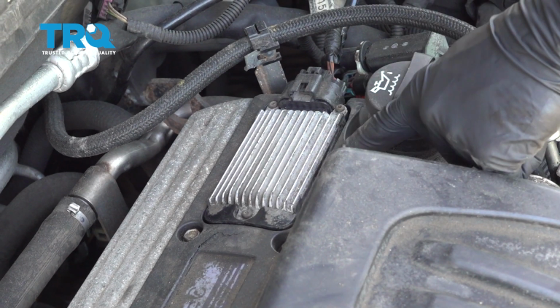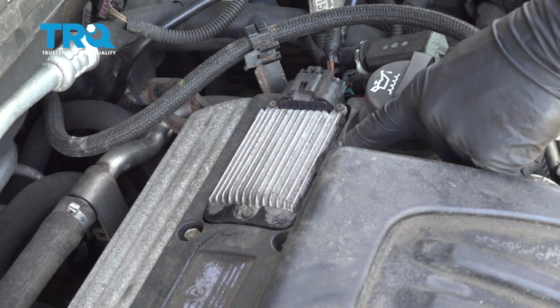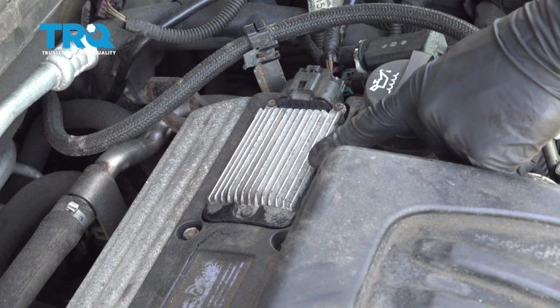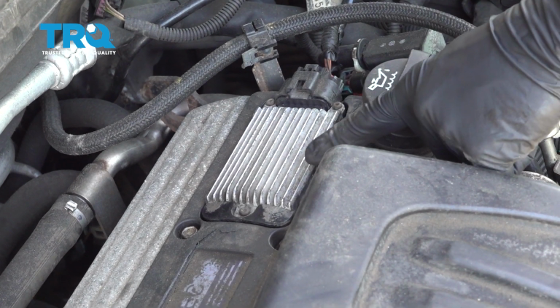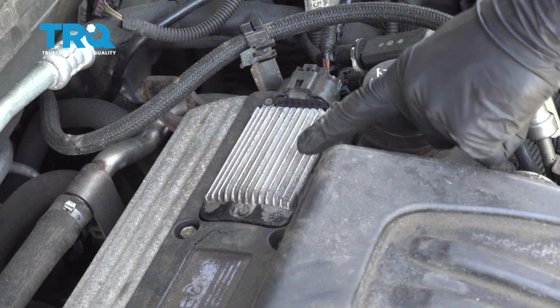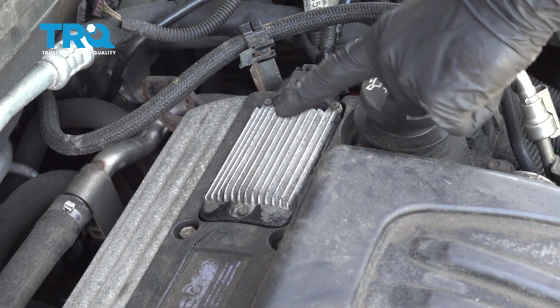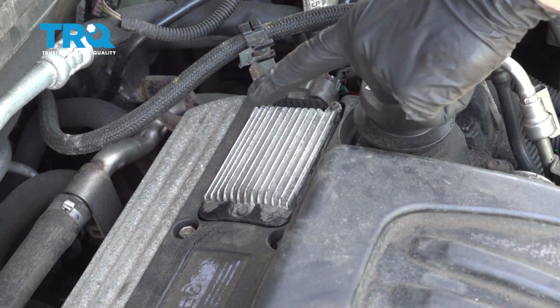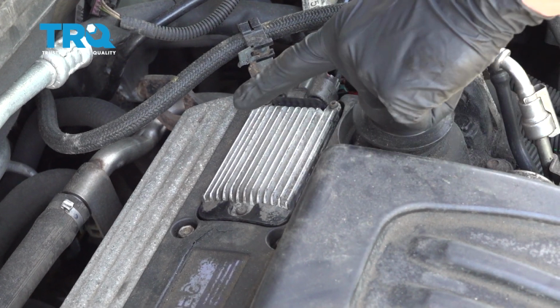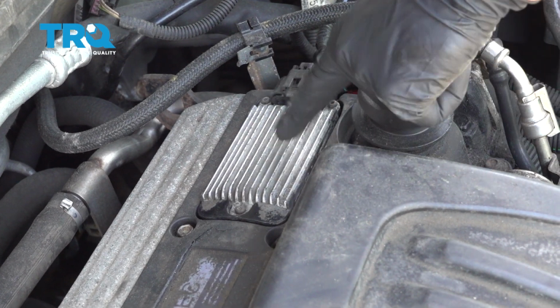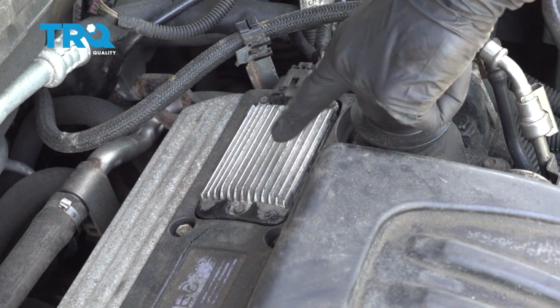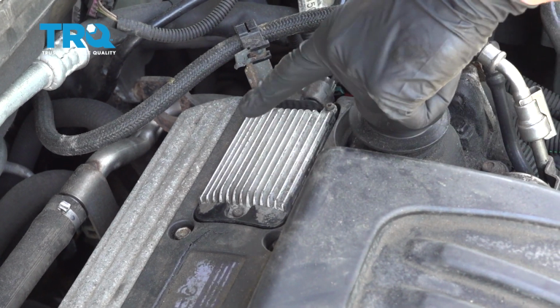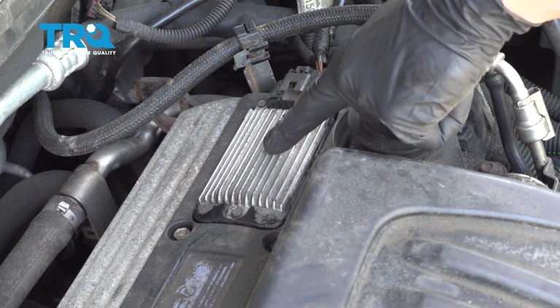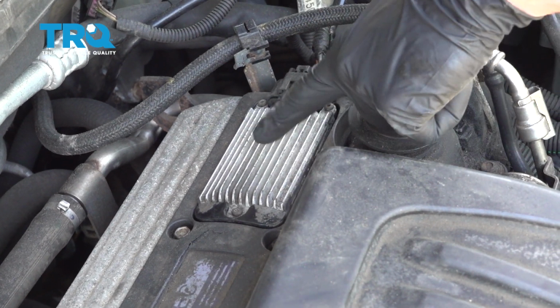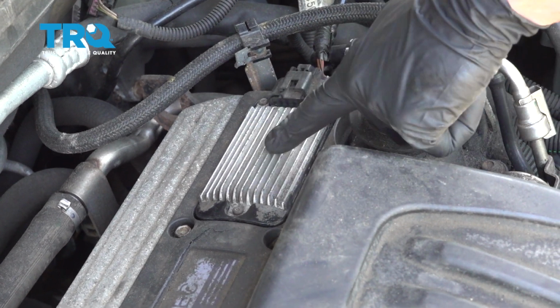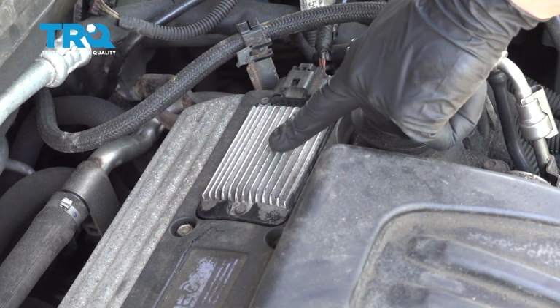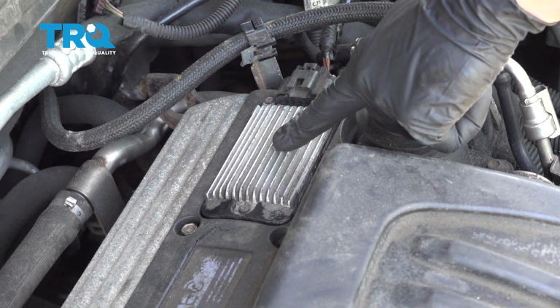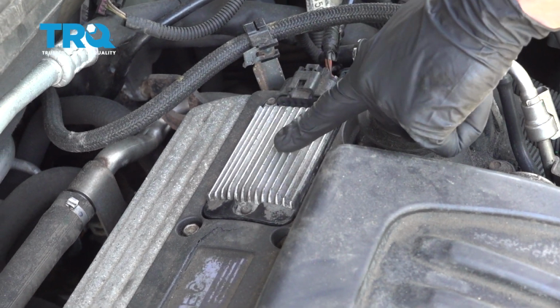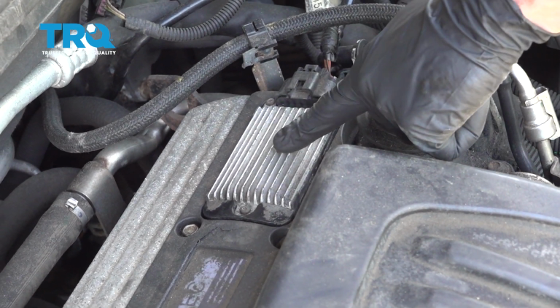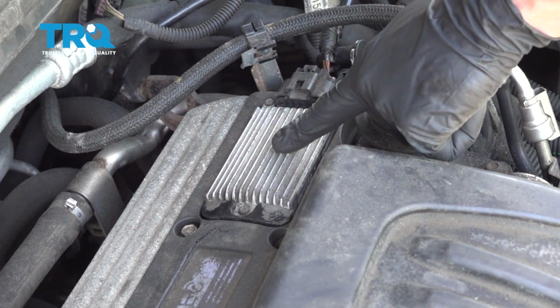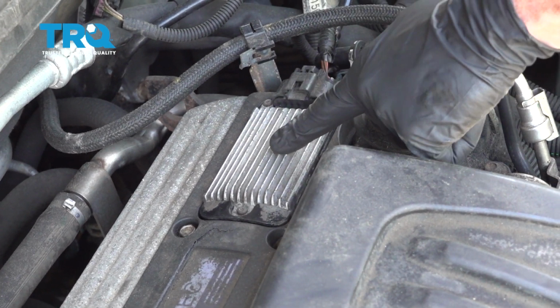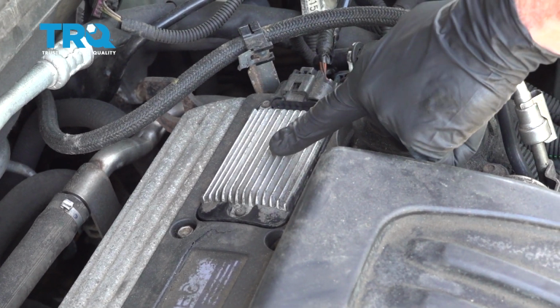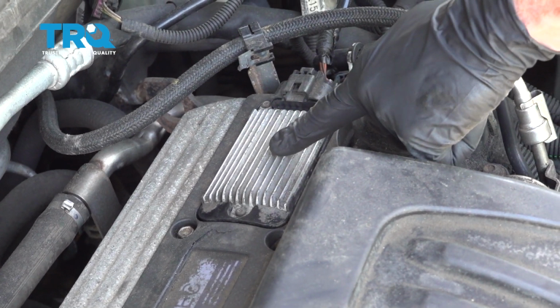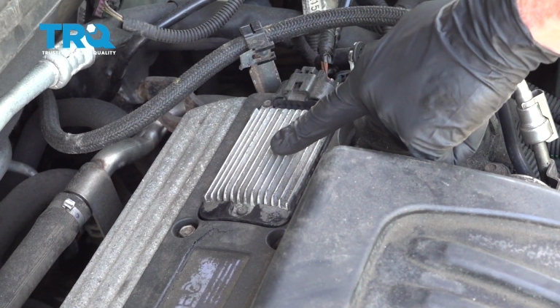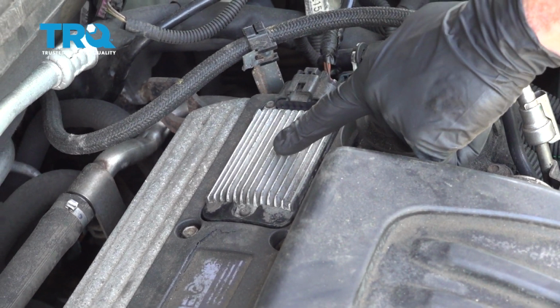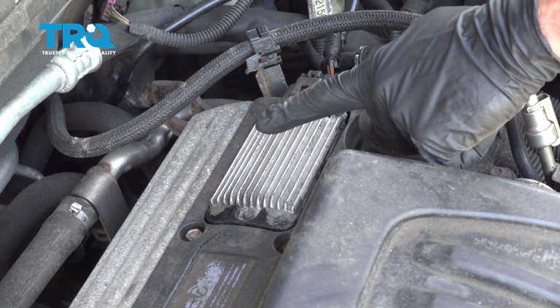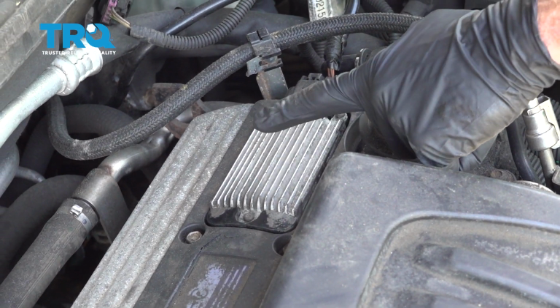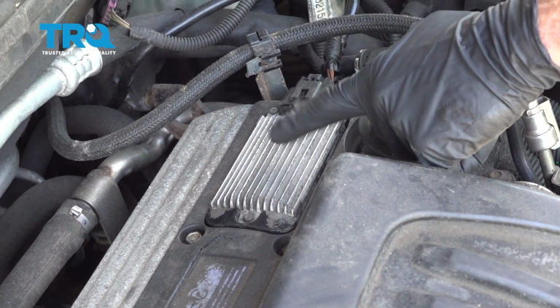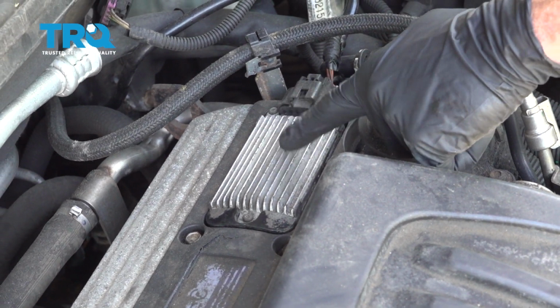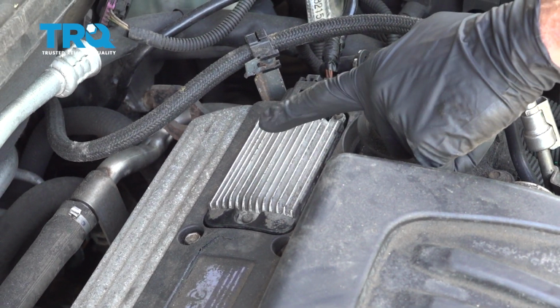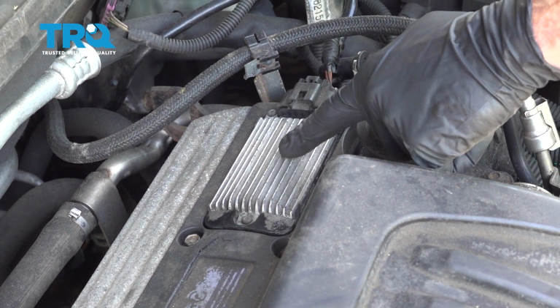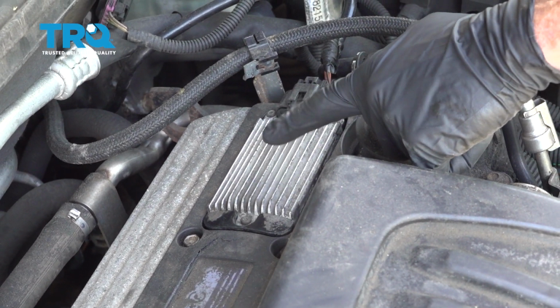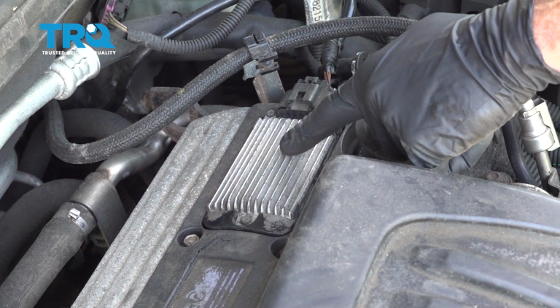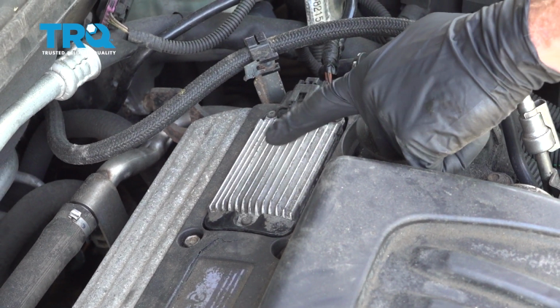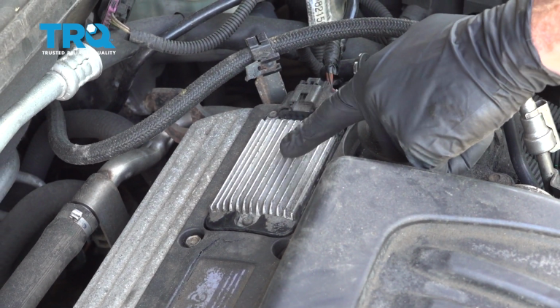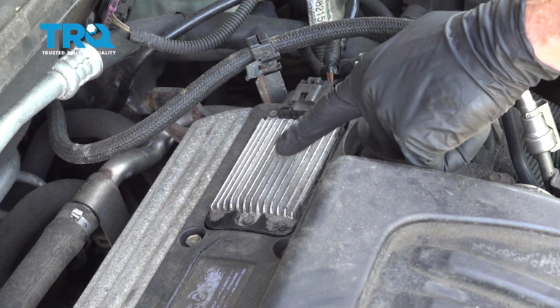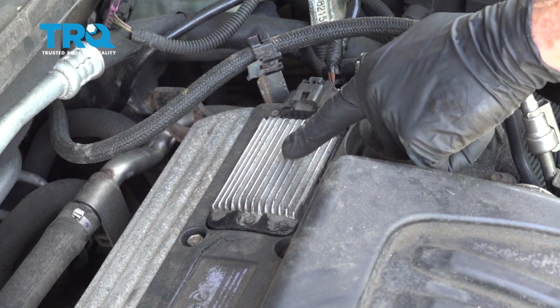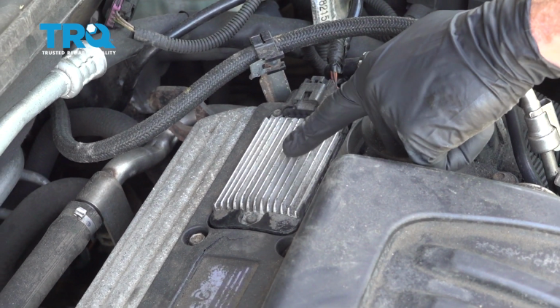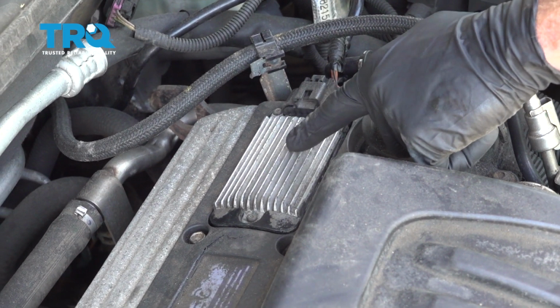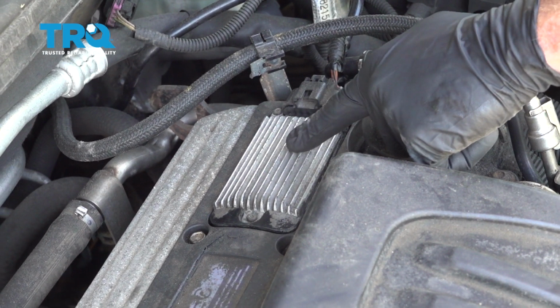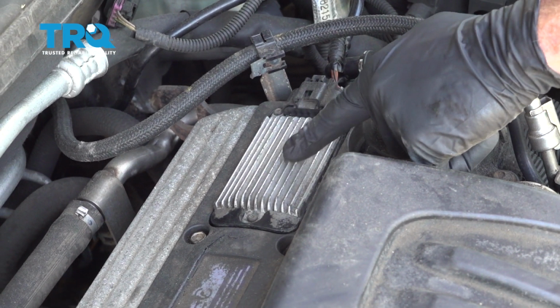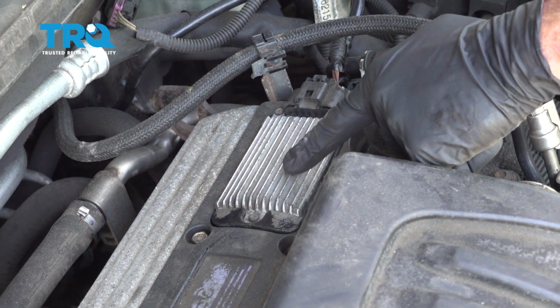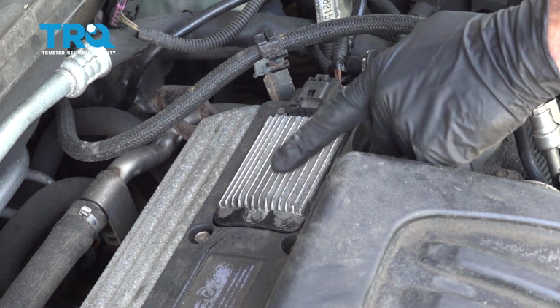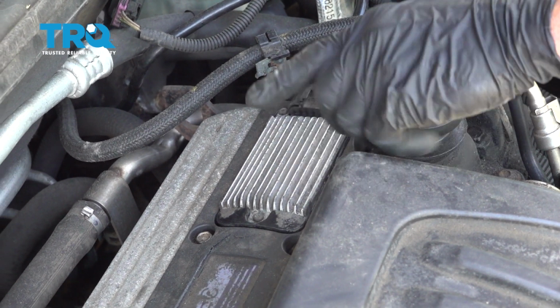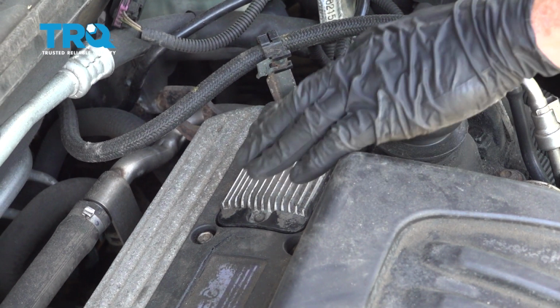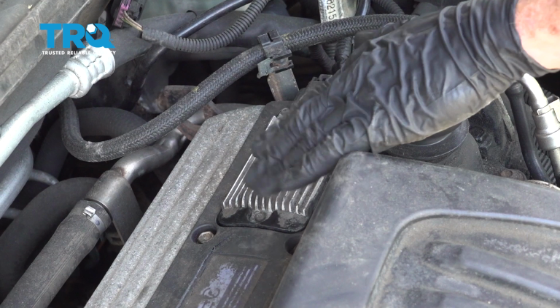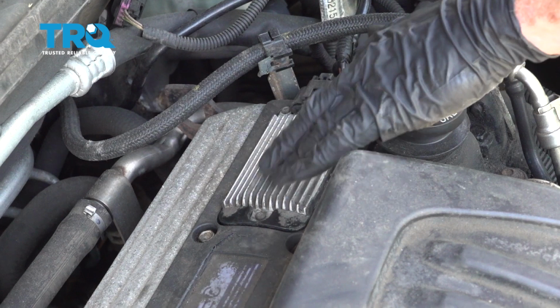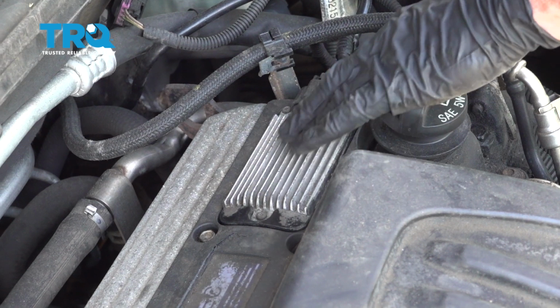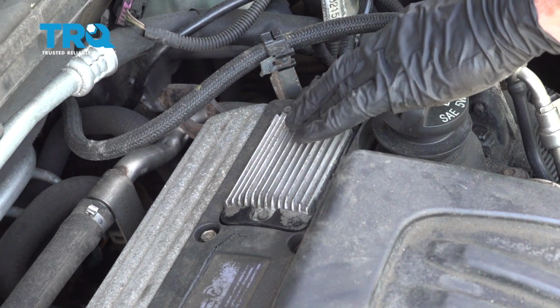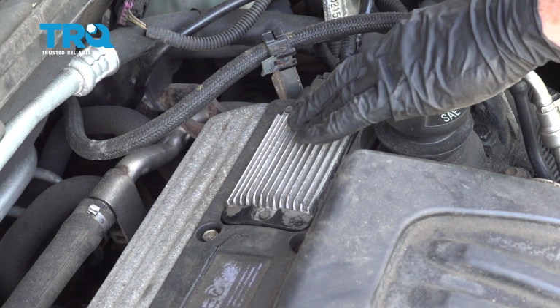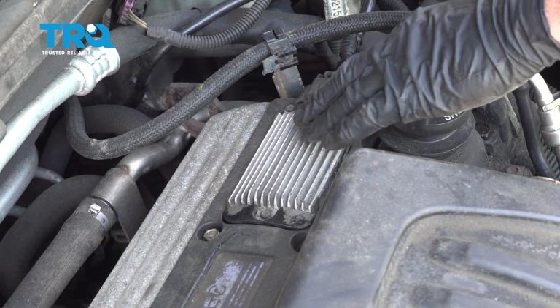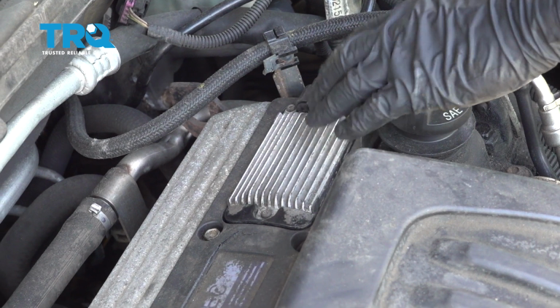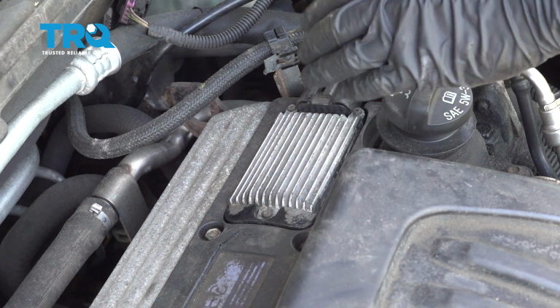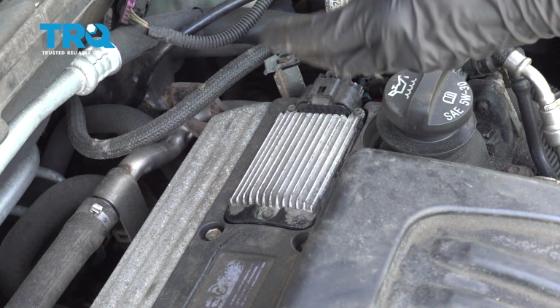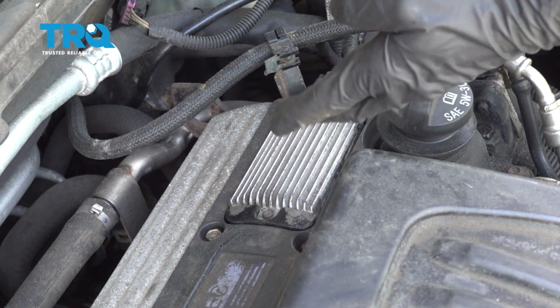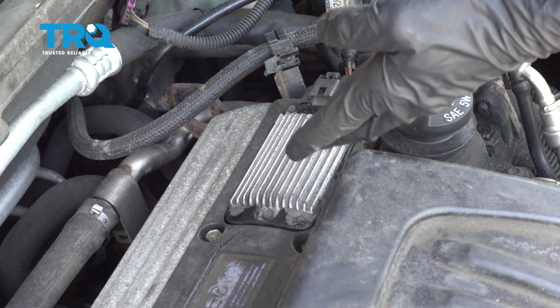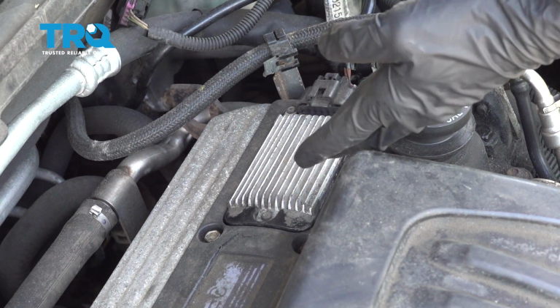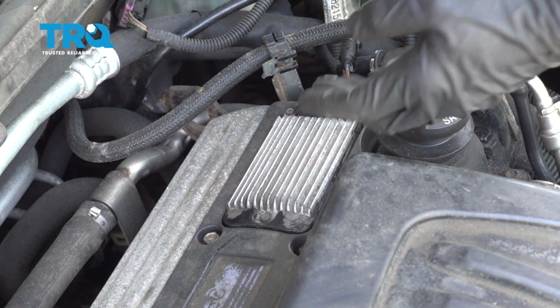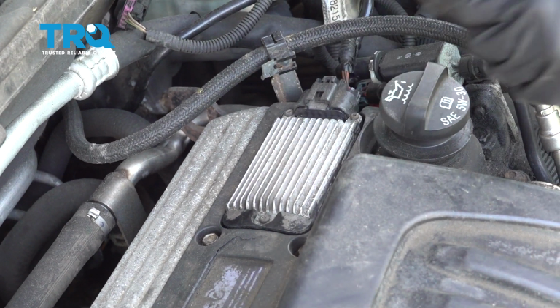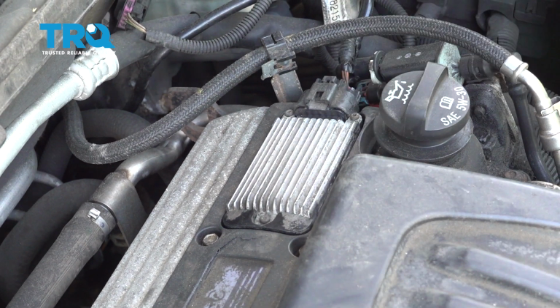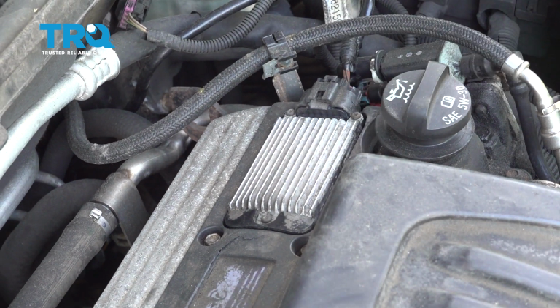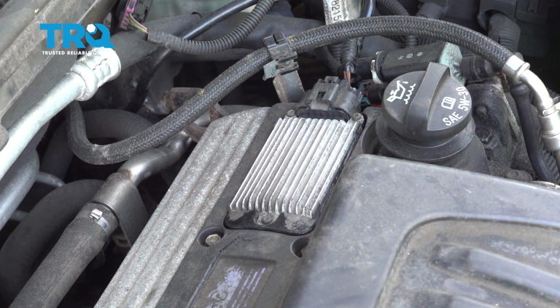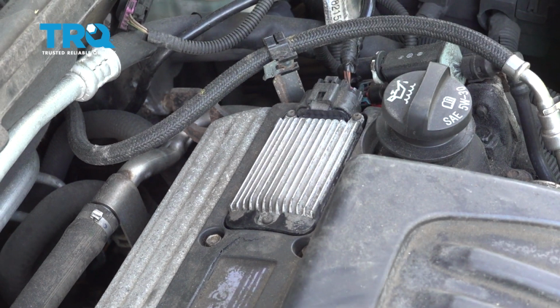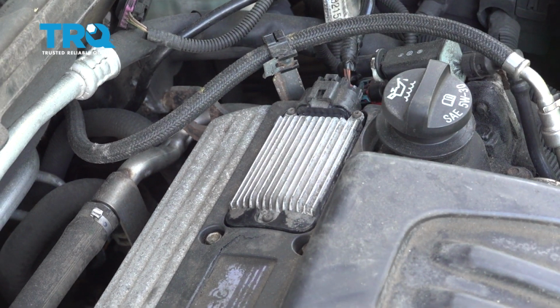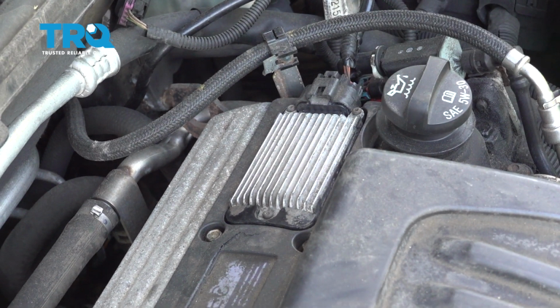Okay friends, it's time to get started on replacing our ignition control module. That's this area right here along the top of the engine.